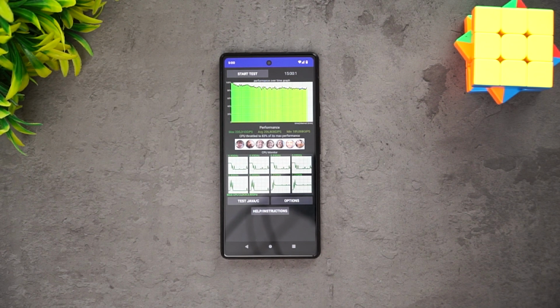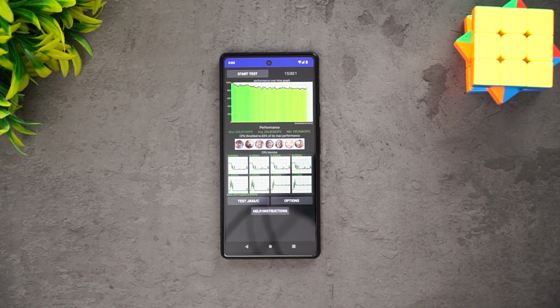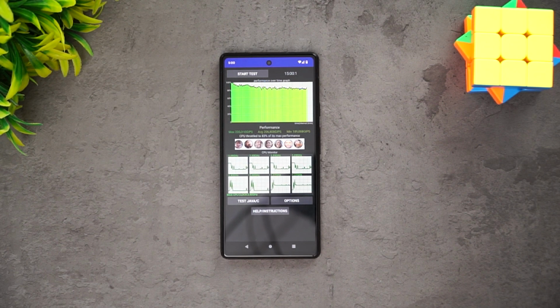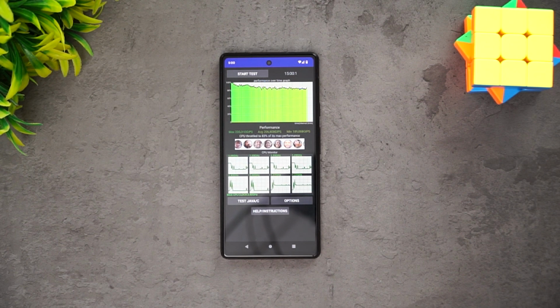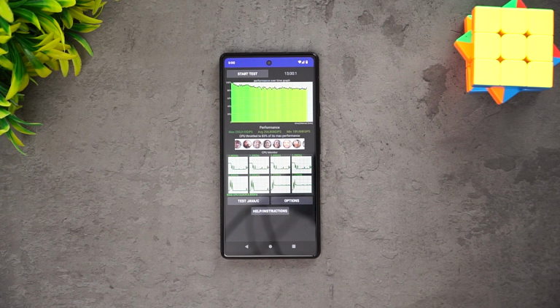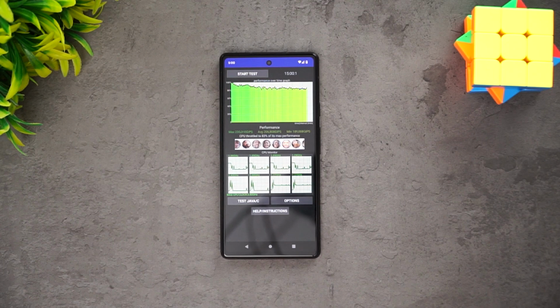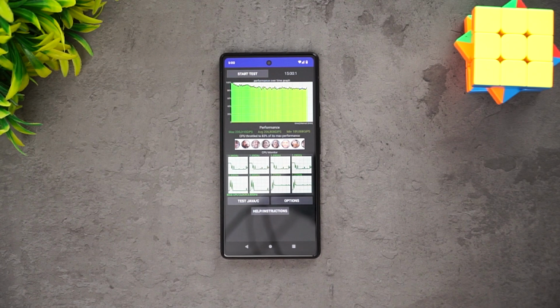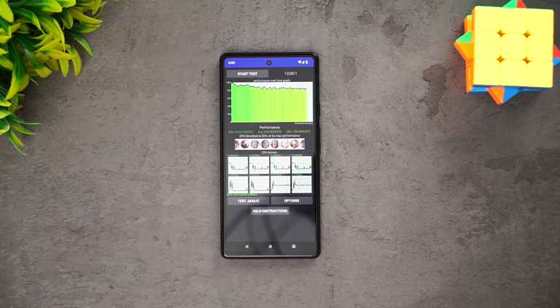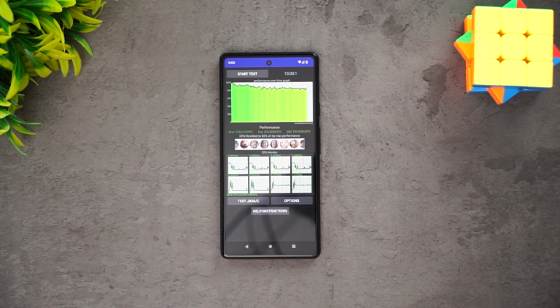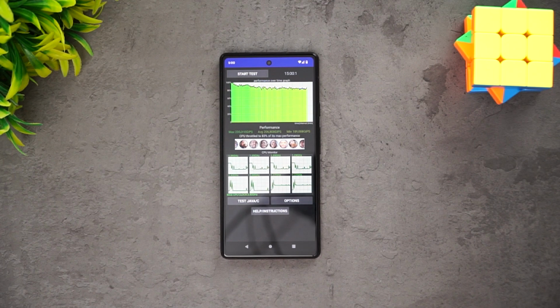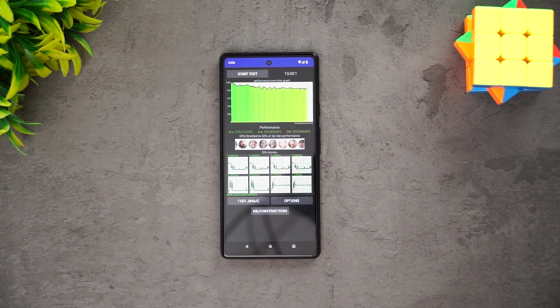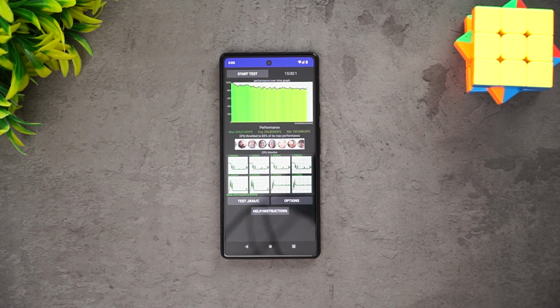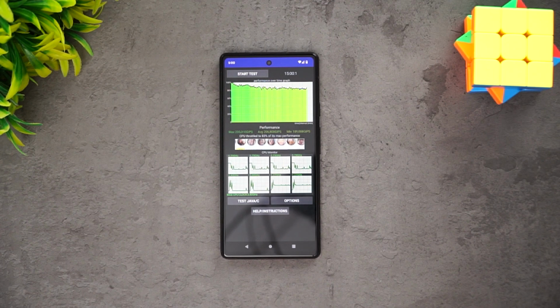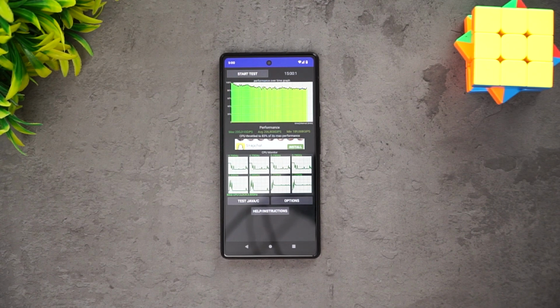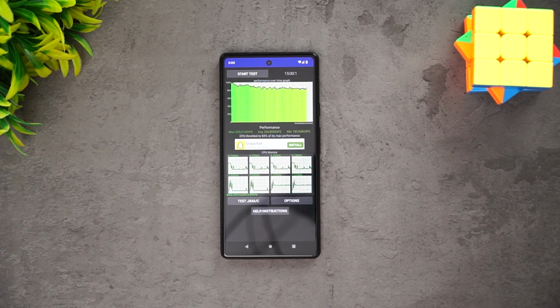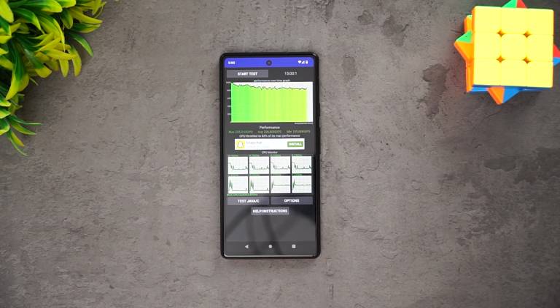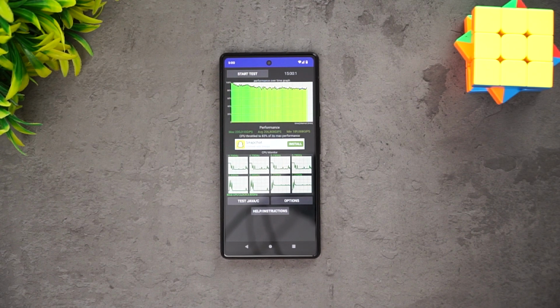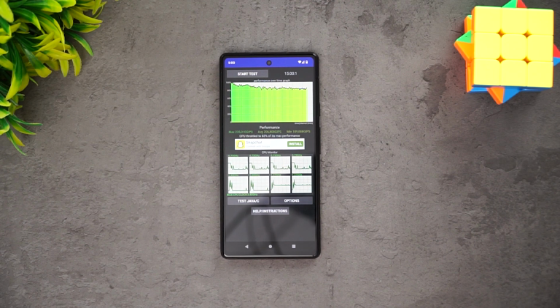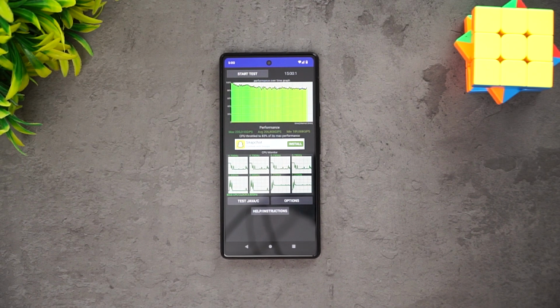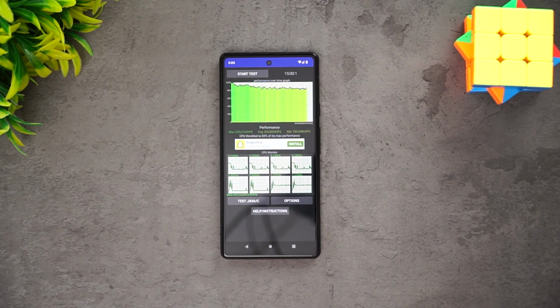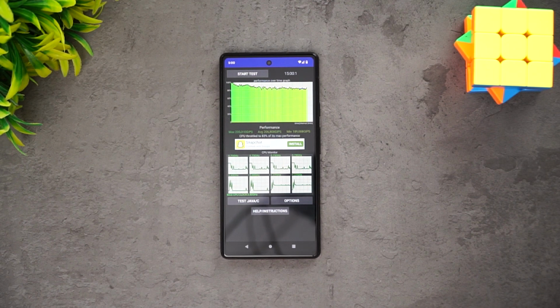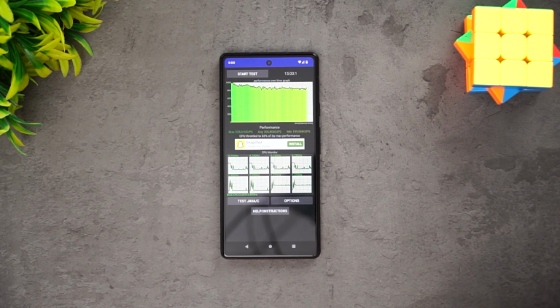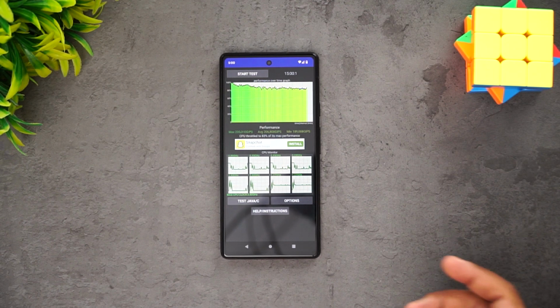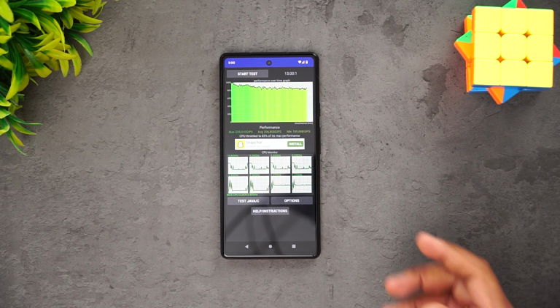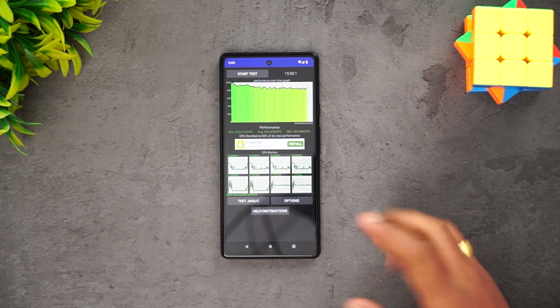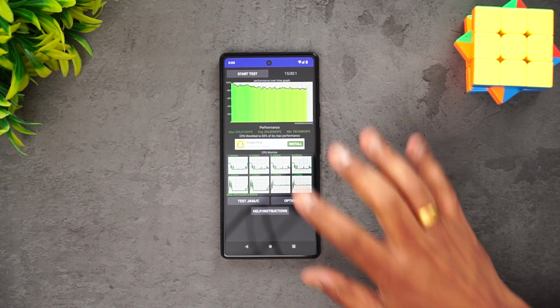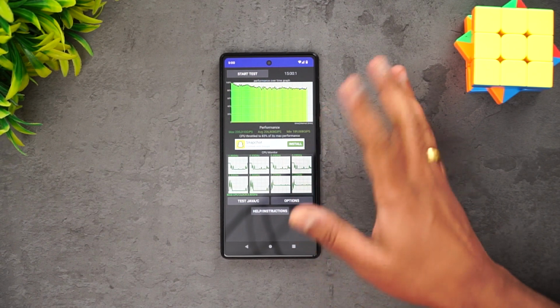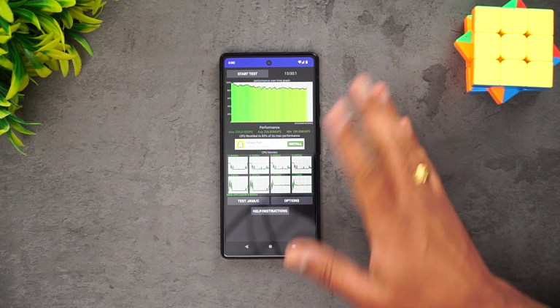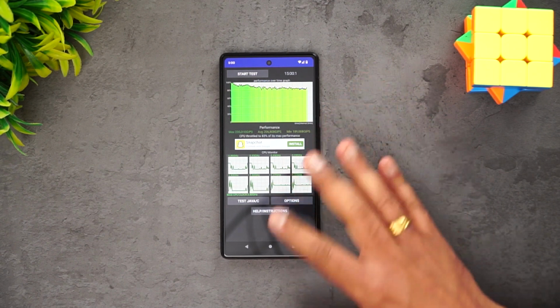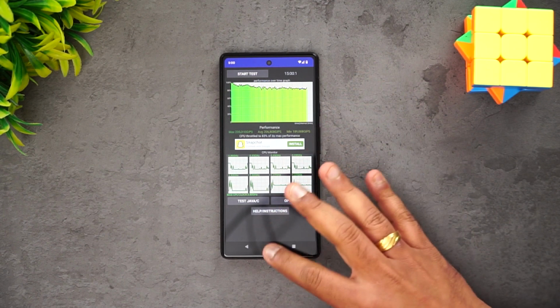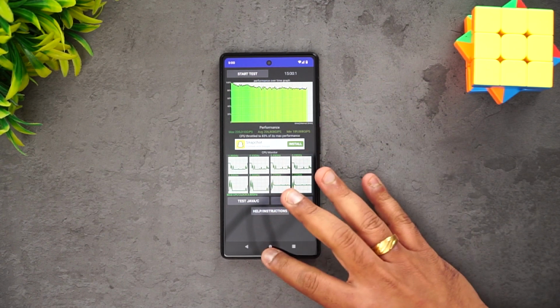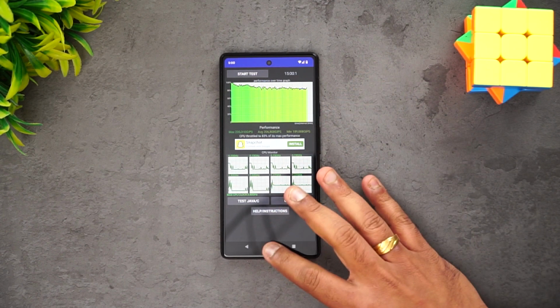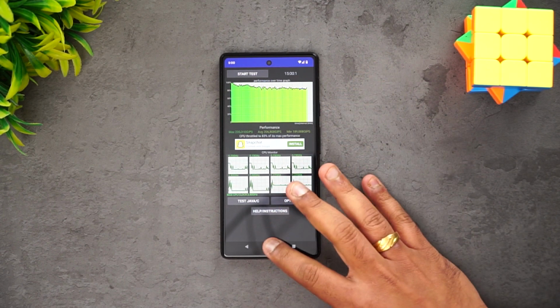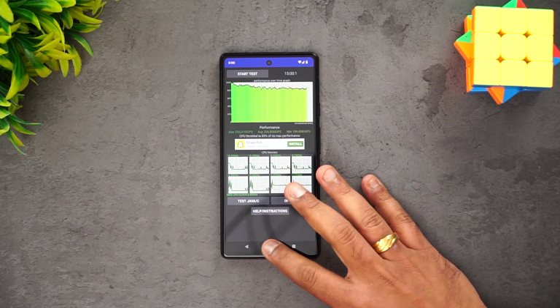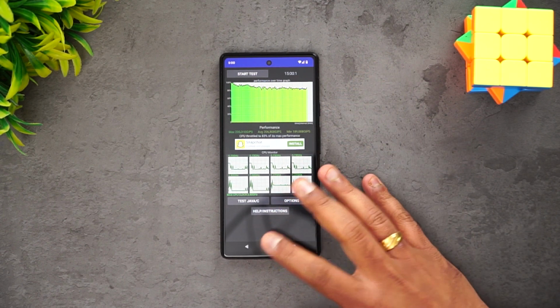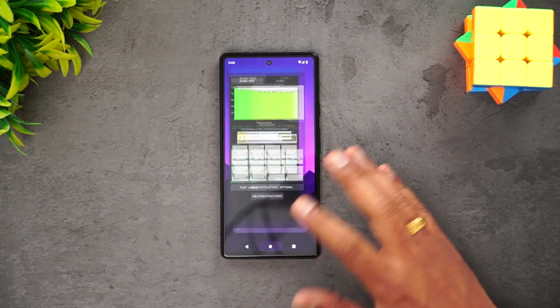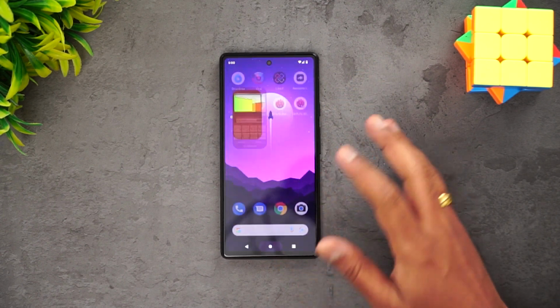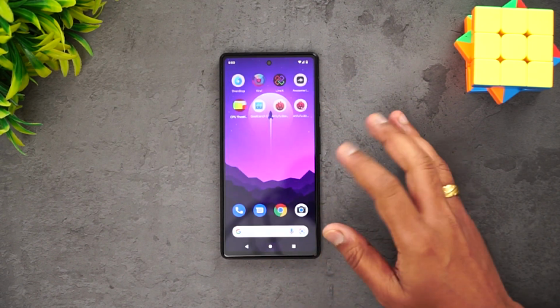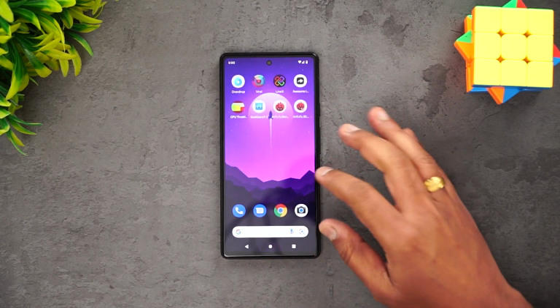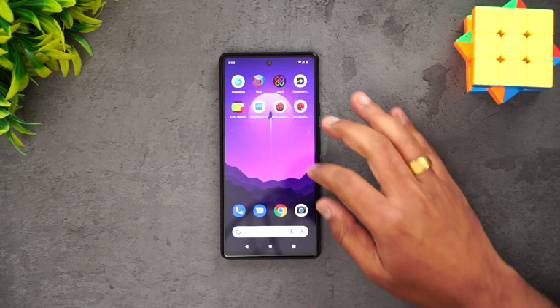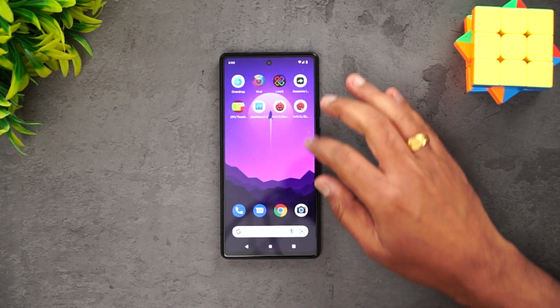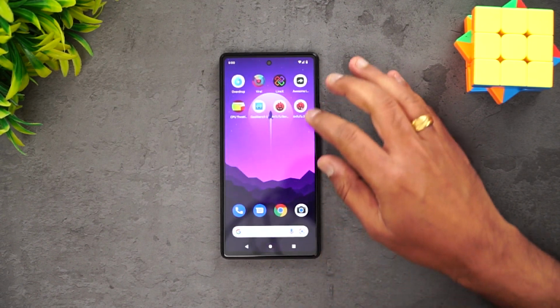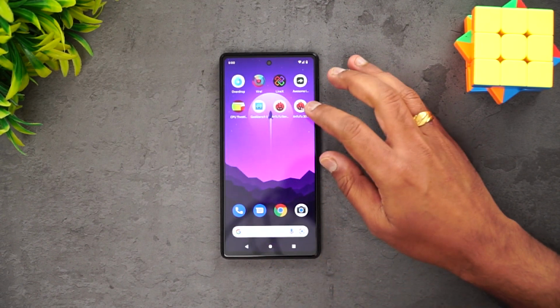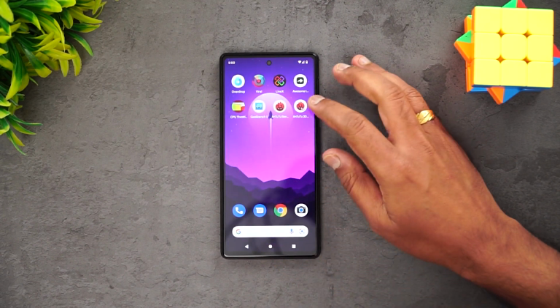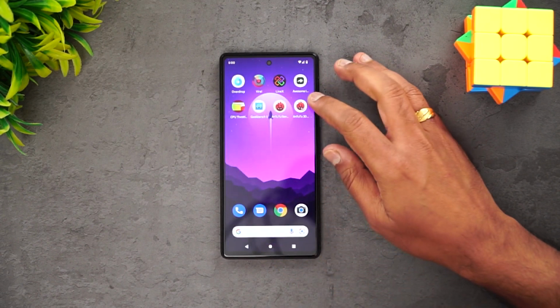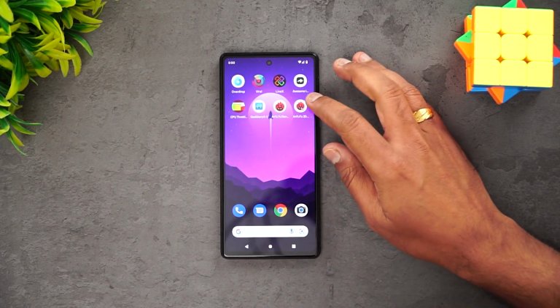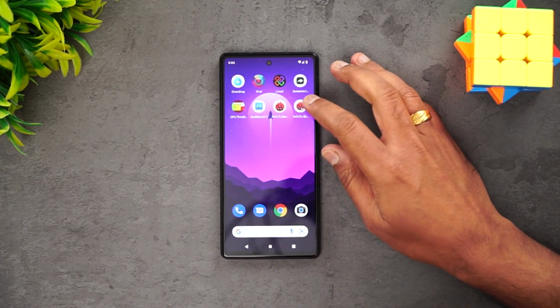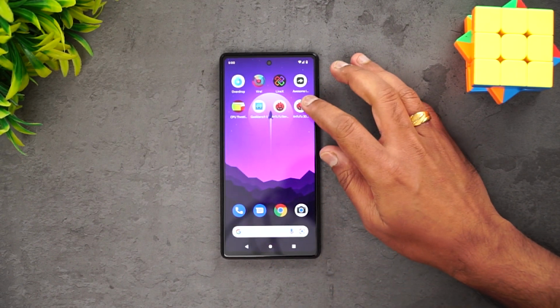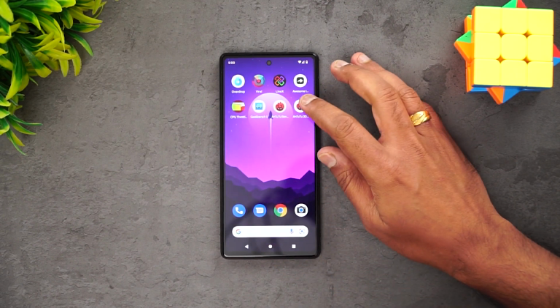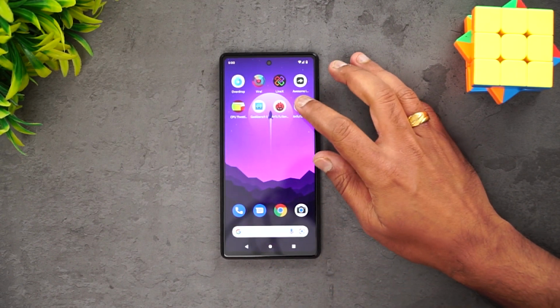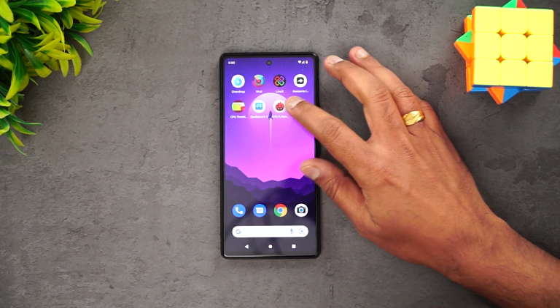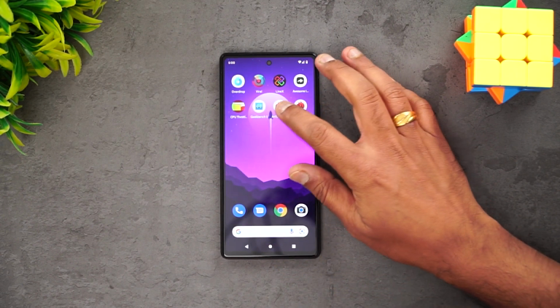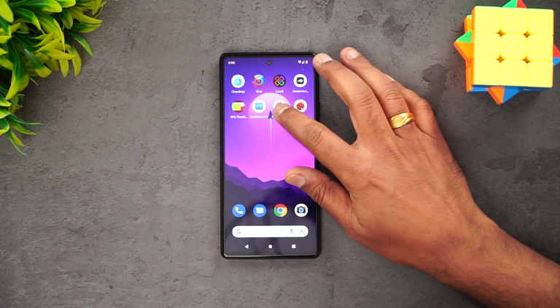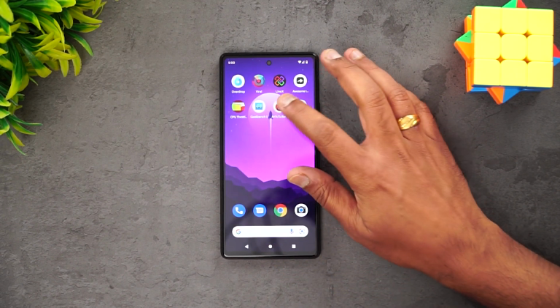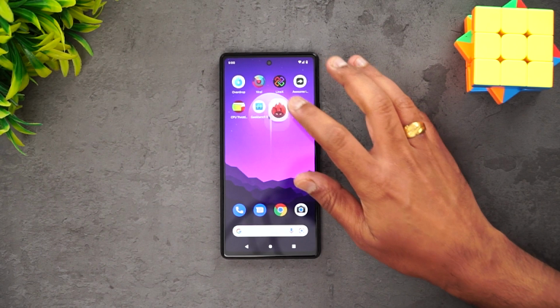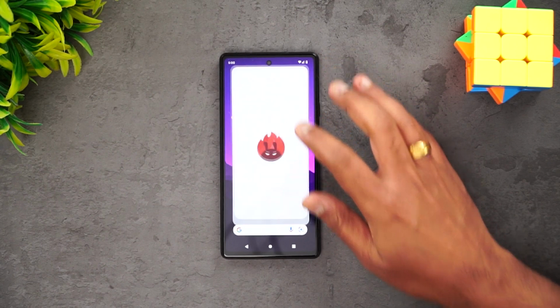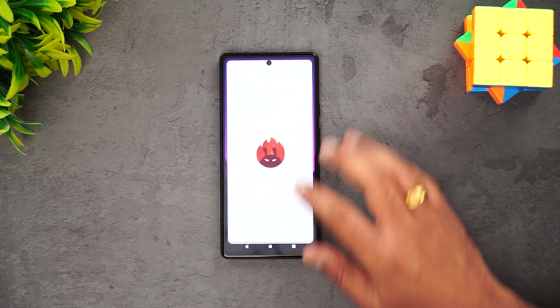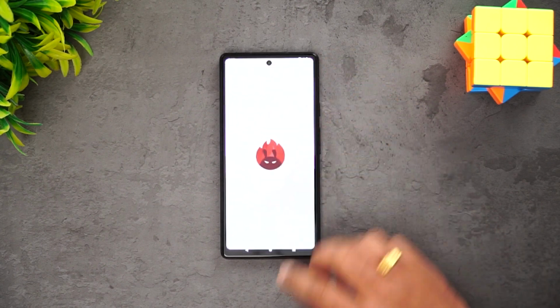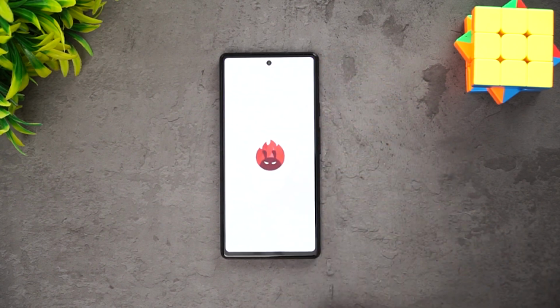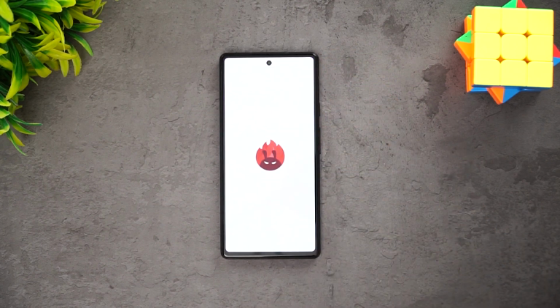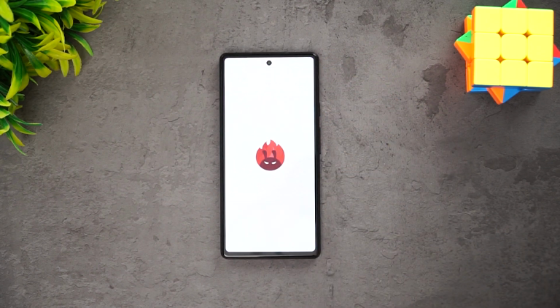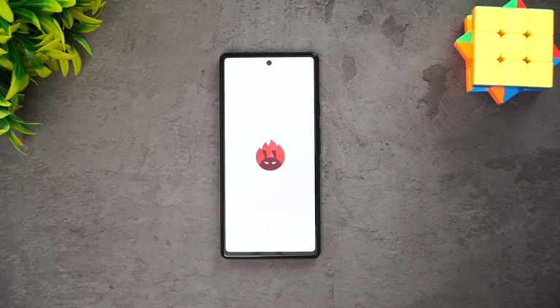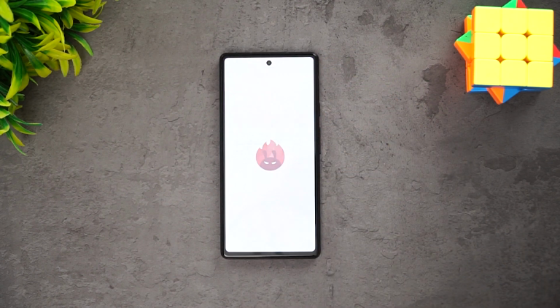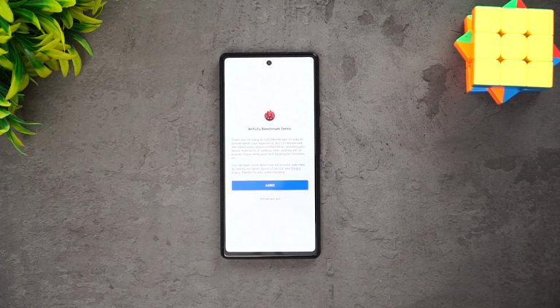Compared to the Snapdragon 870, which was really stable in terms of throttling, this Tensor chip falls a bit short. That's the throttling test done — next let's go to the AnTuTu benchmark test.